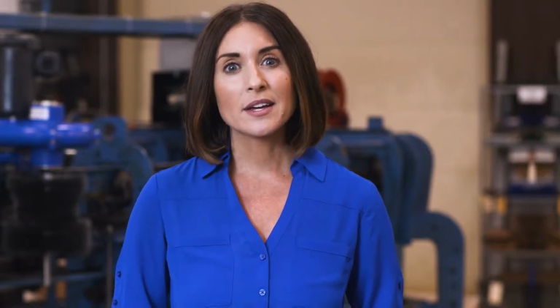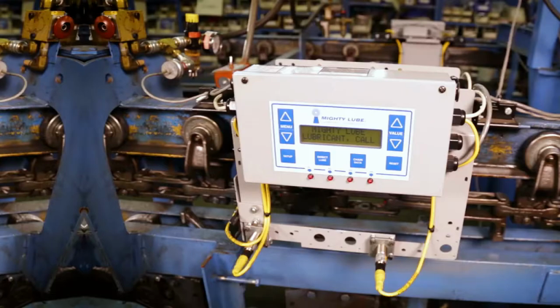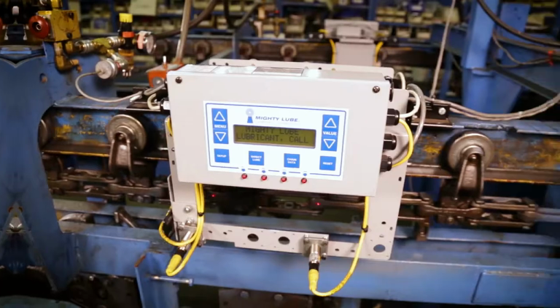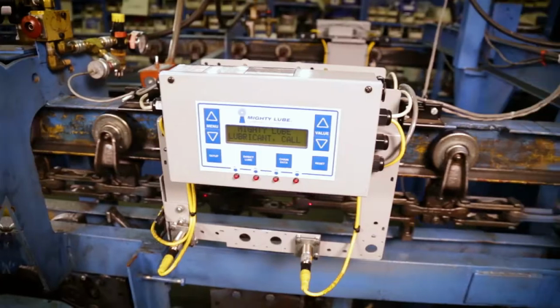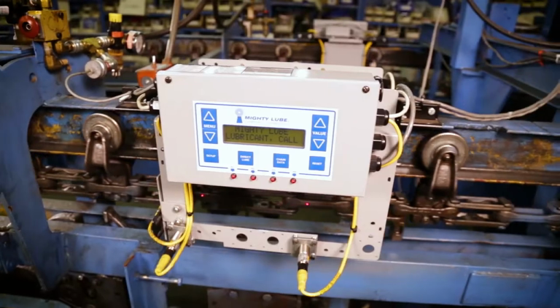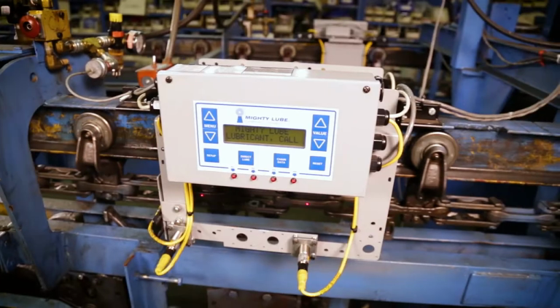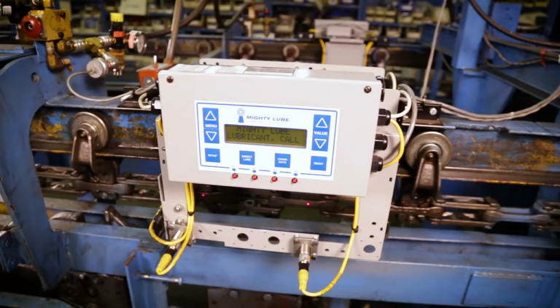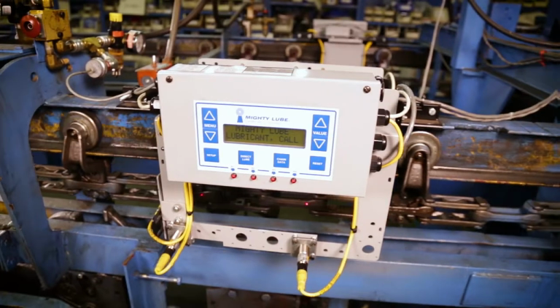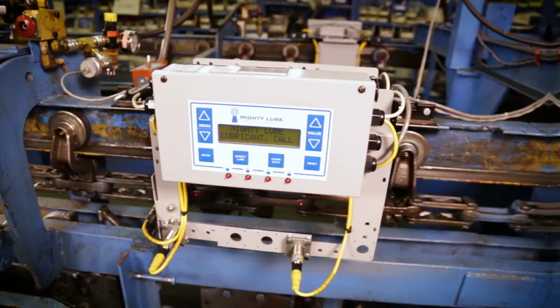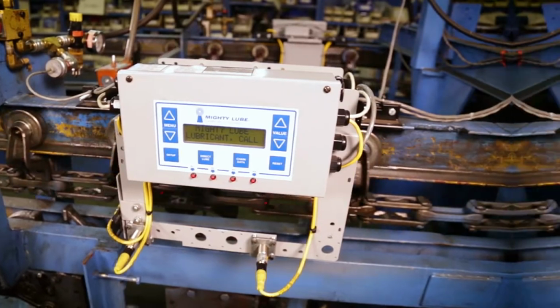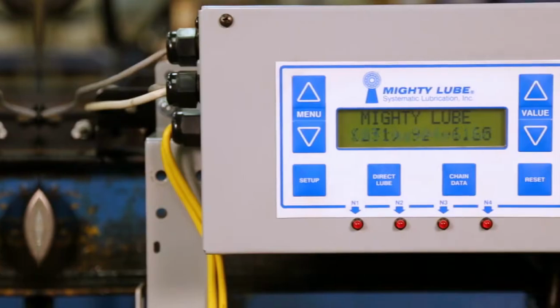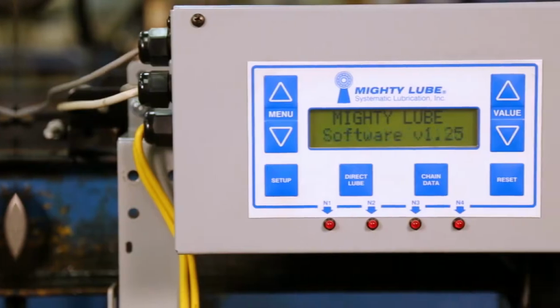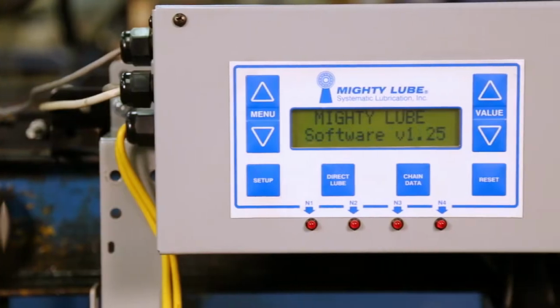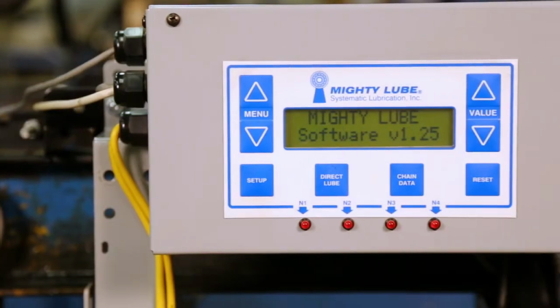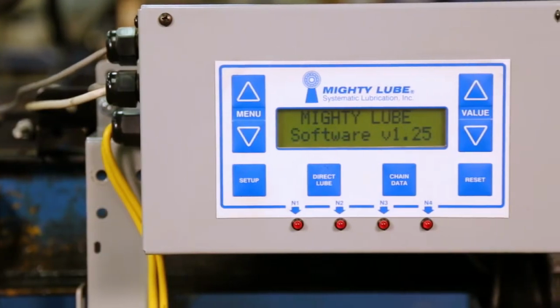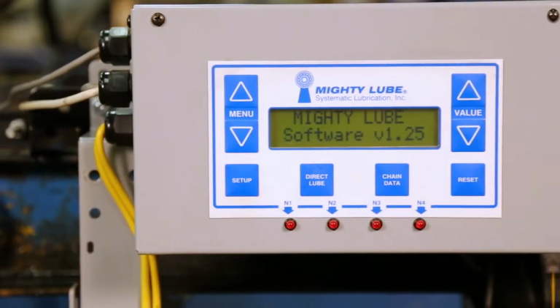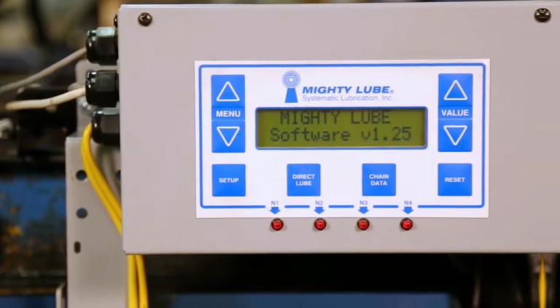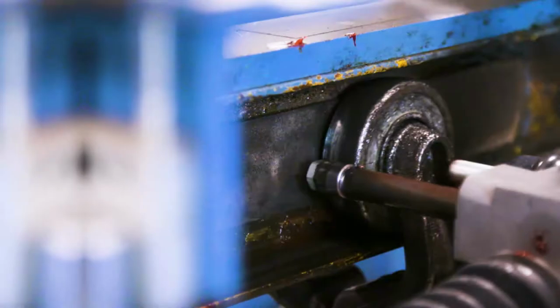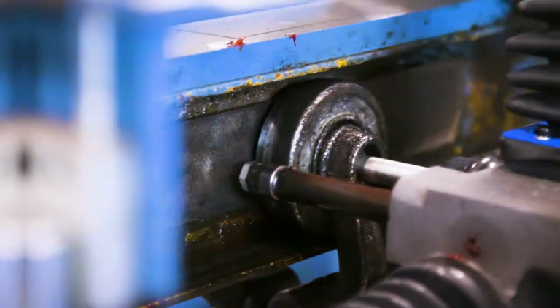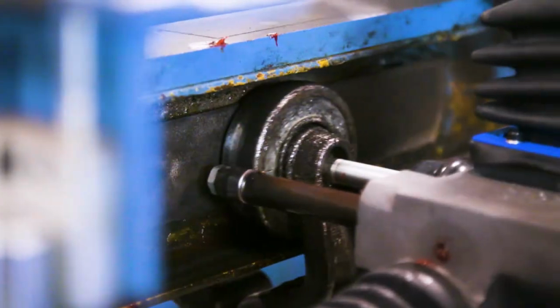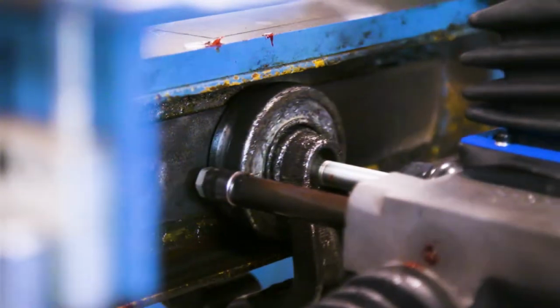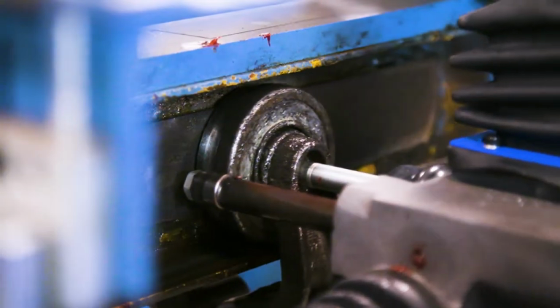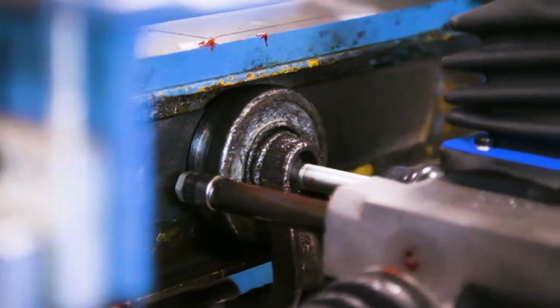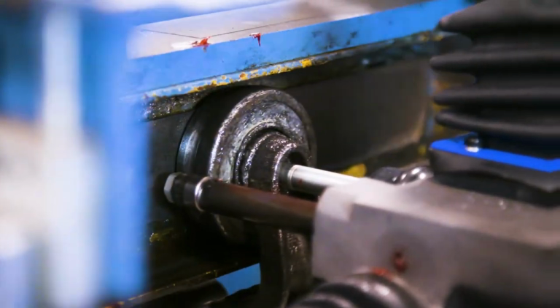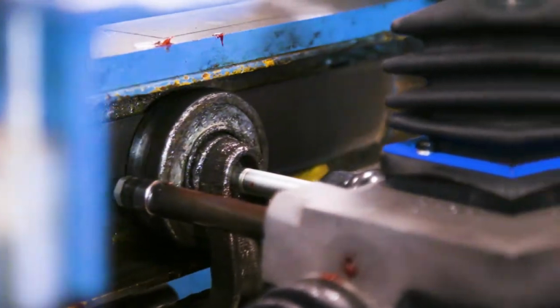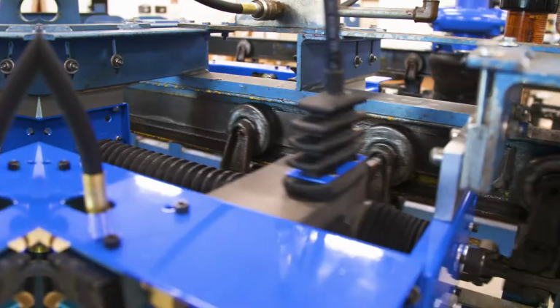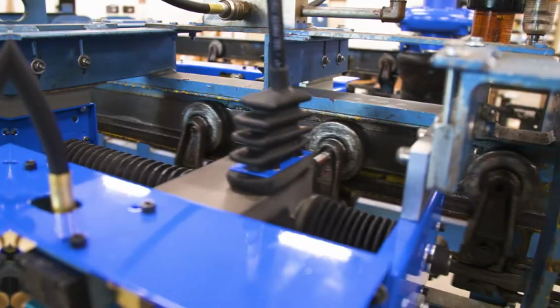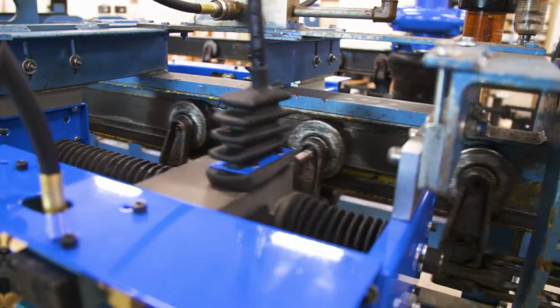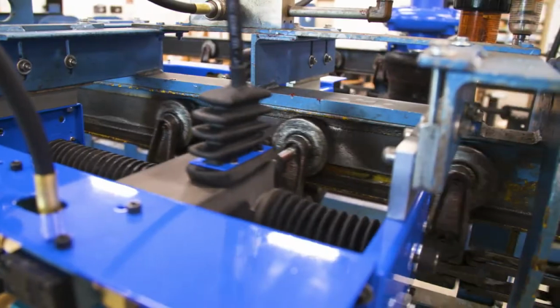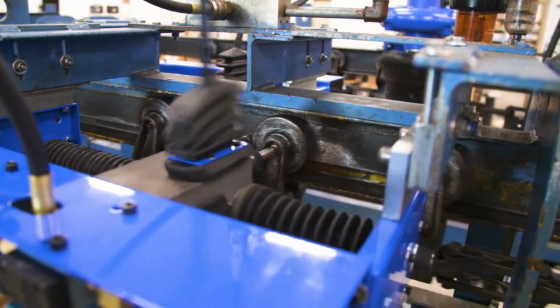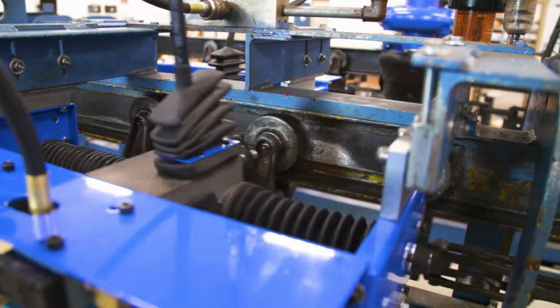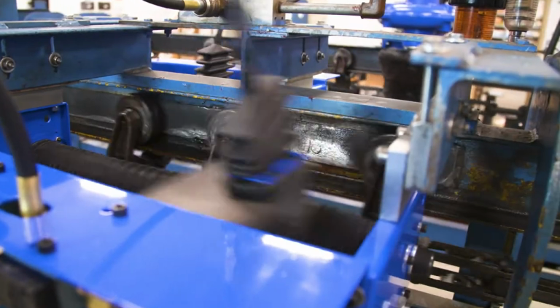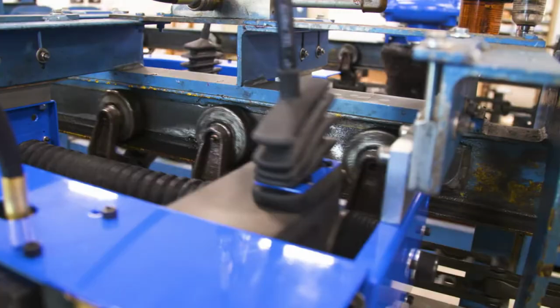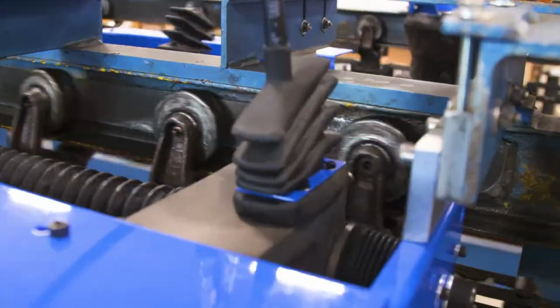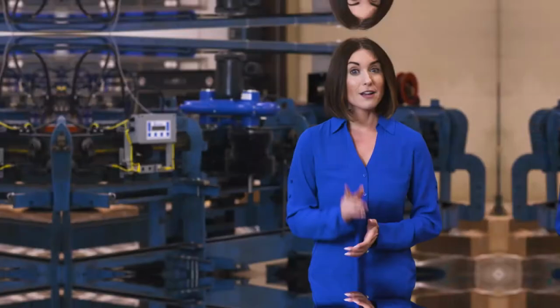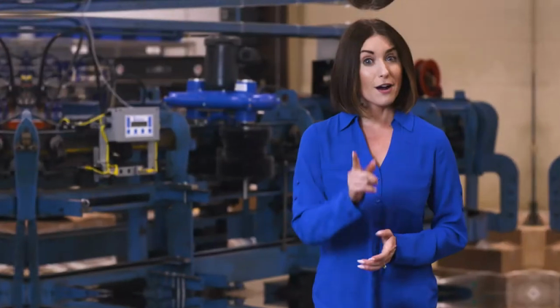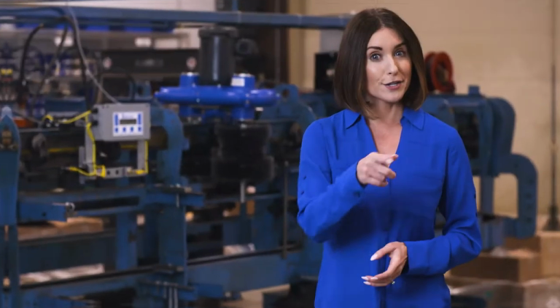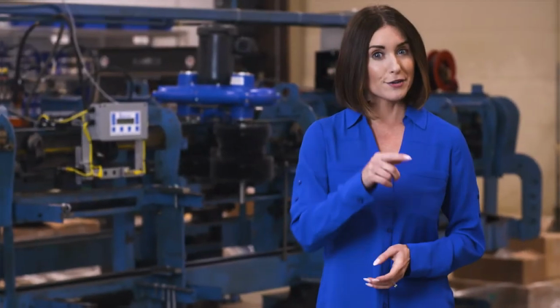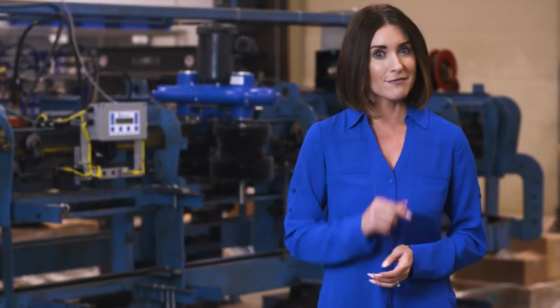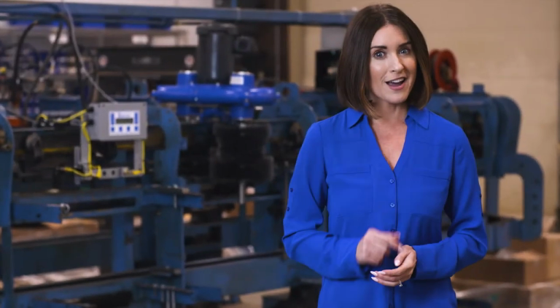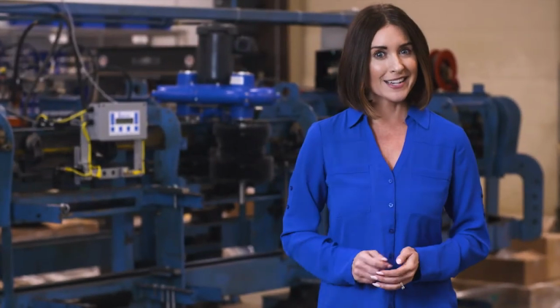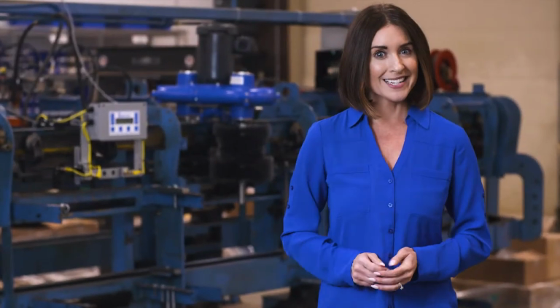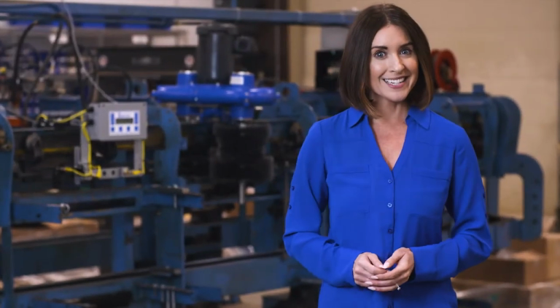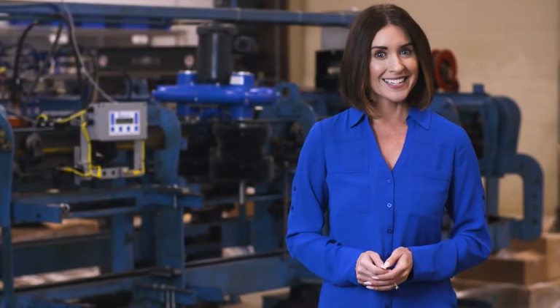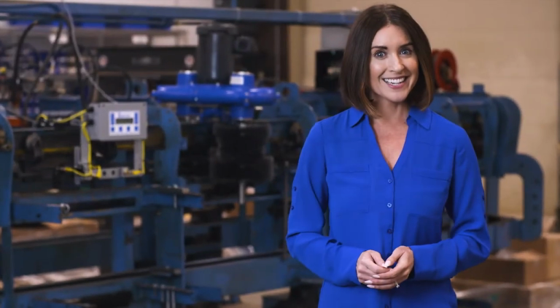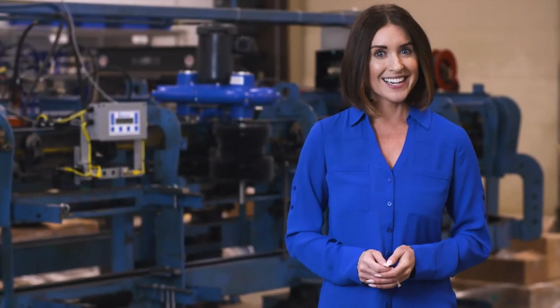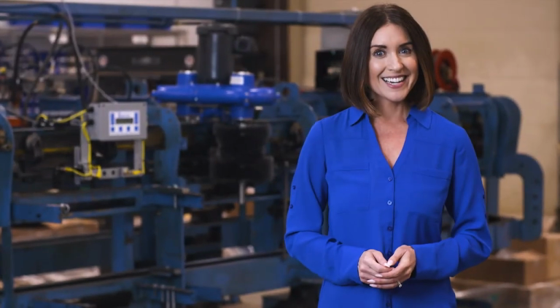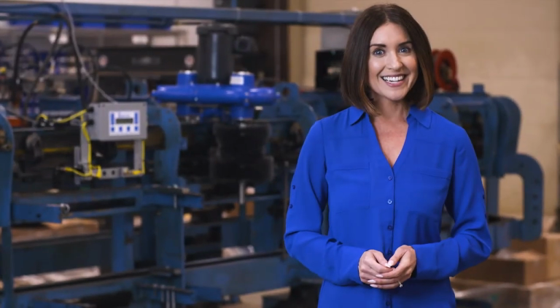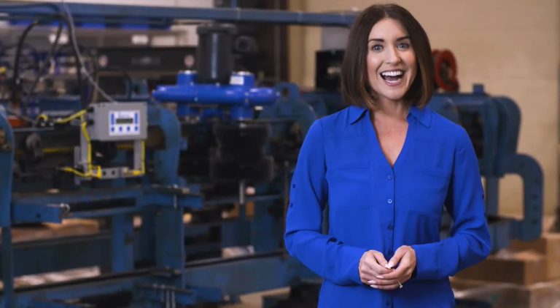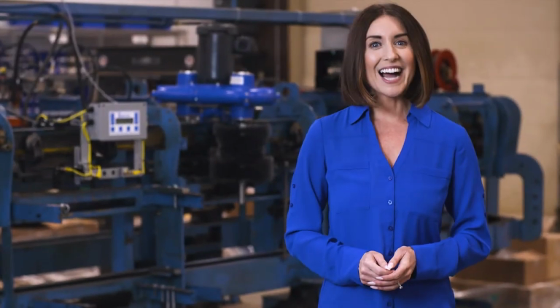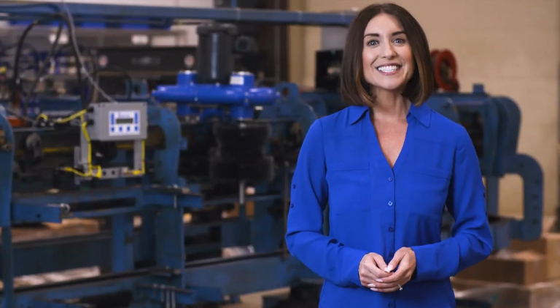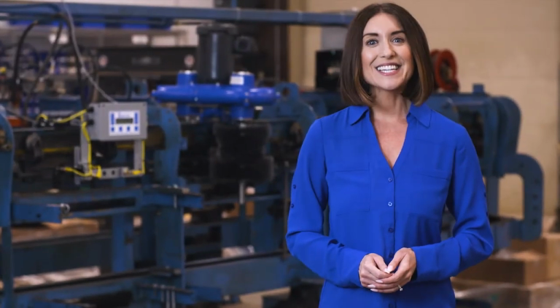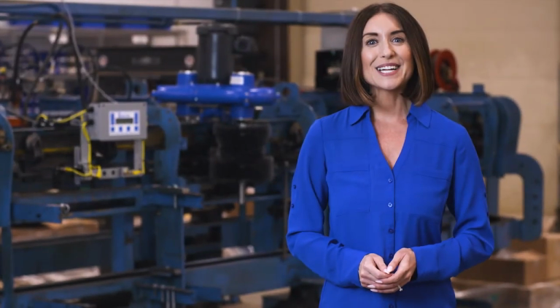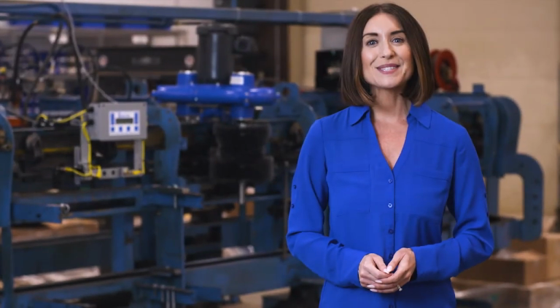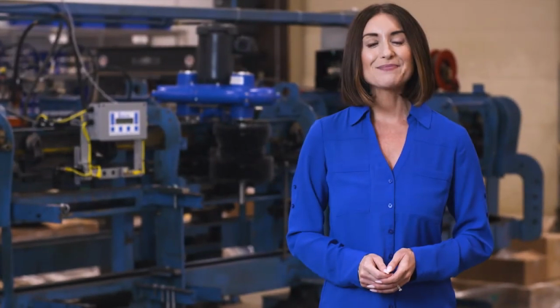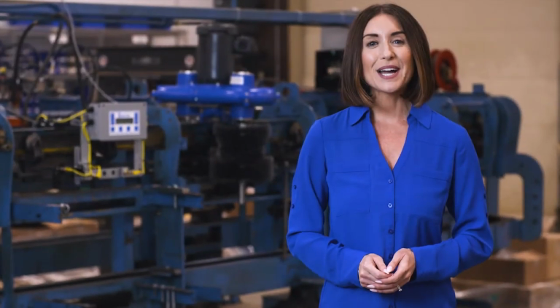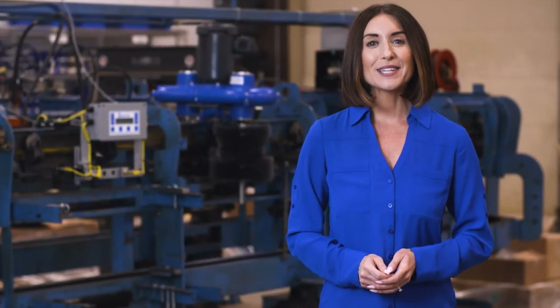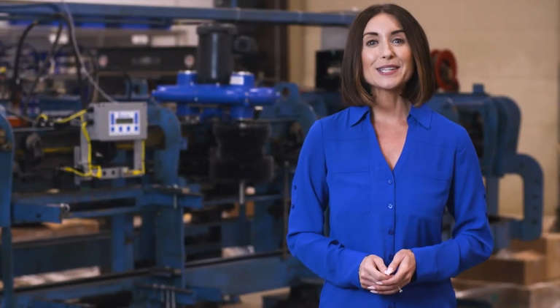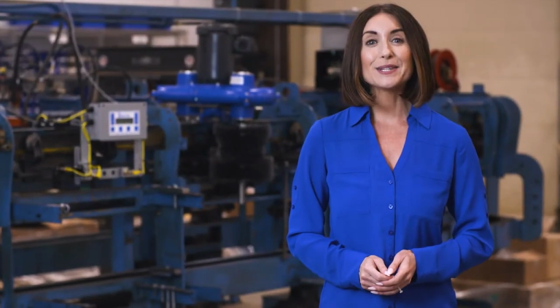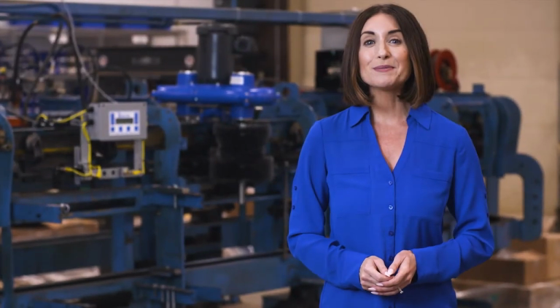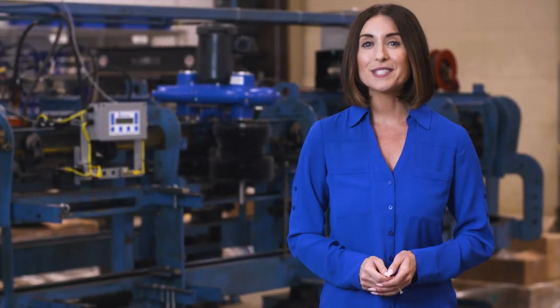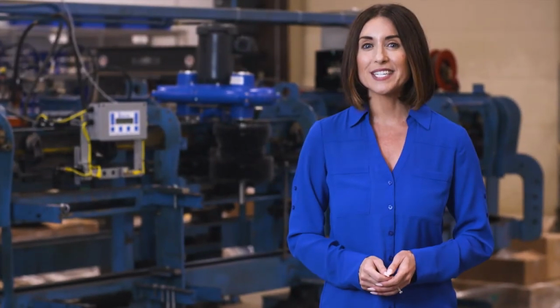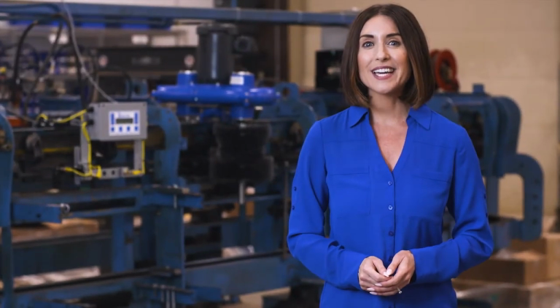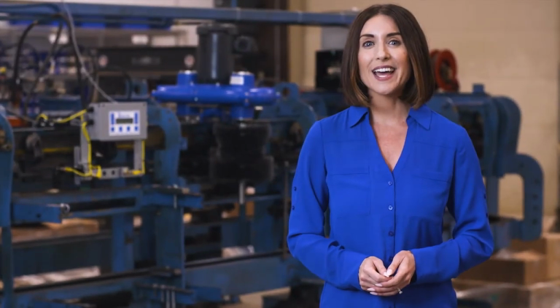Conveyor chain maintenance will forever be changed. Are you ready? Contact MightyLube today!